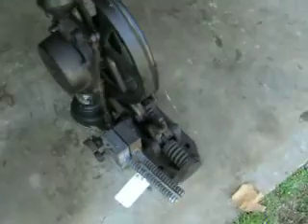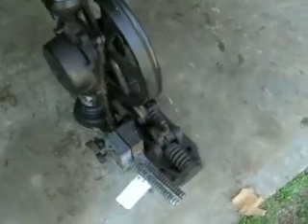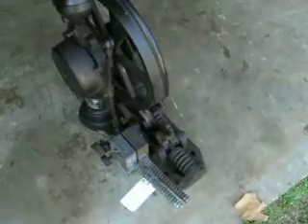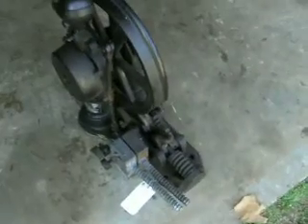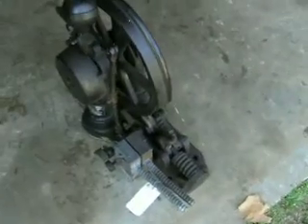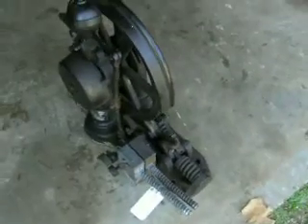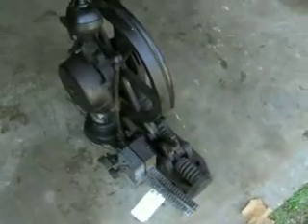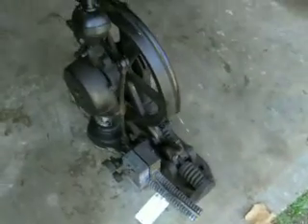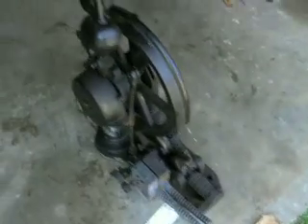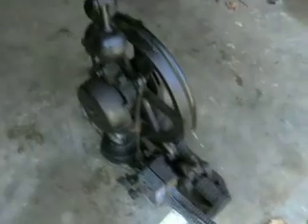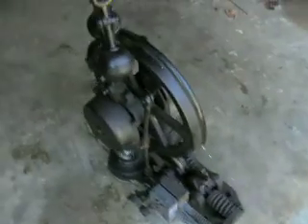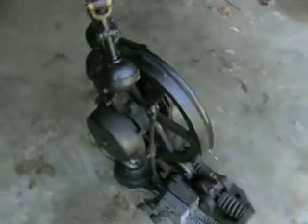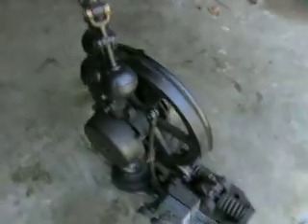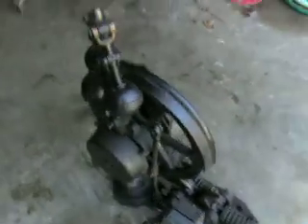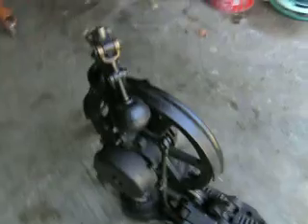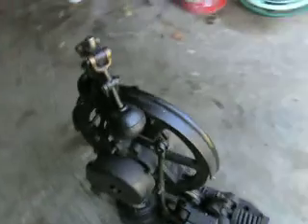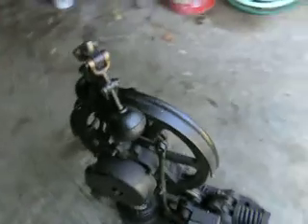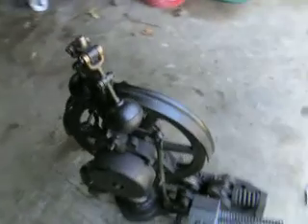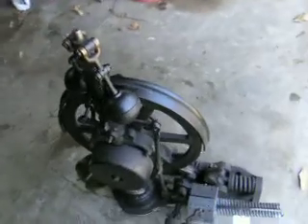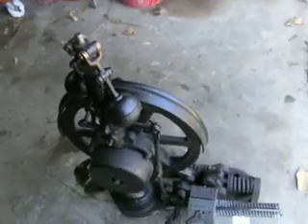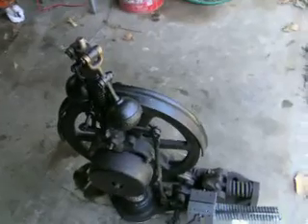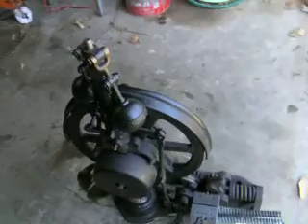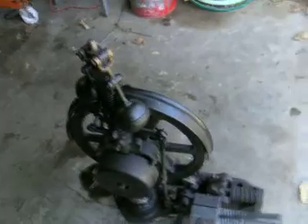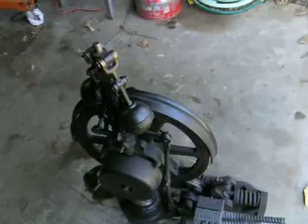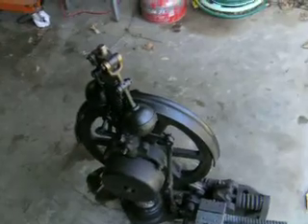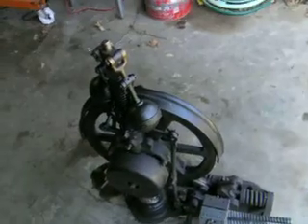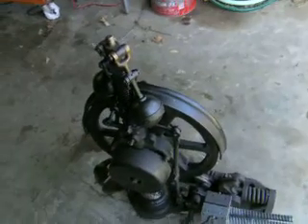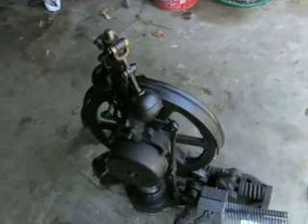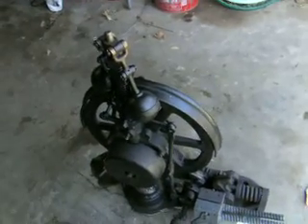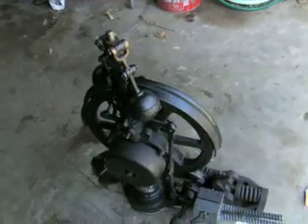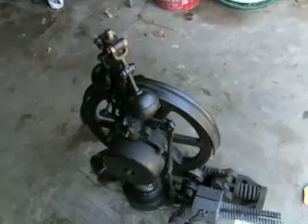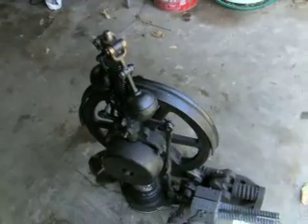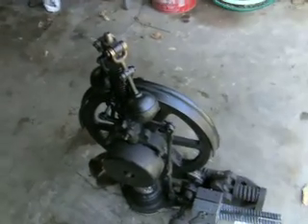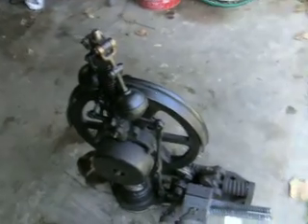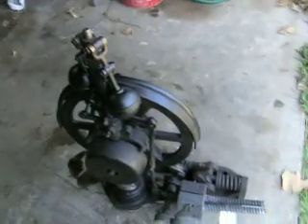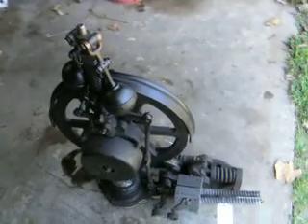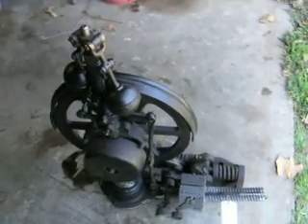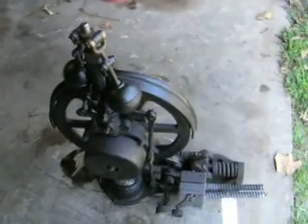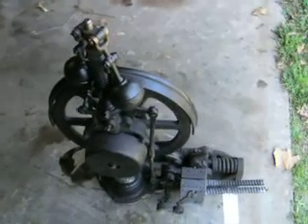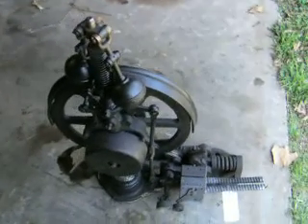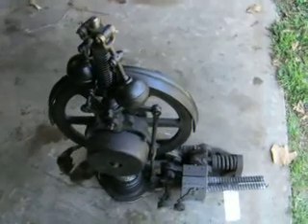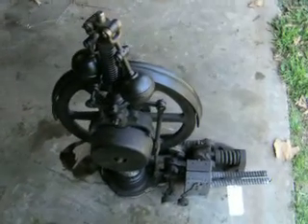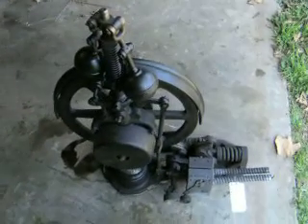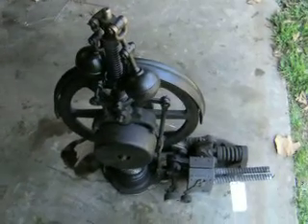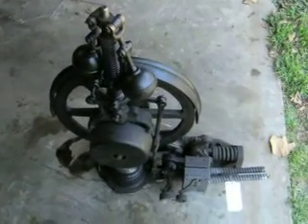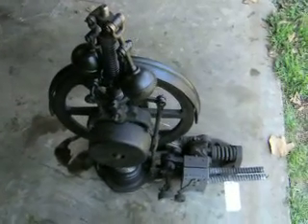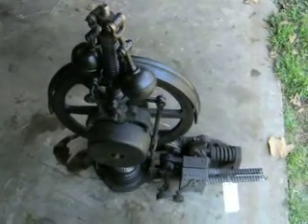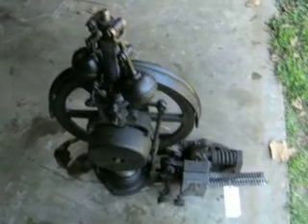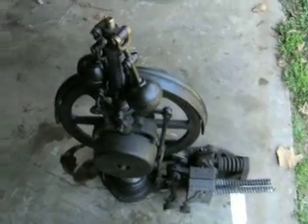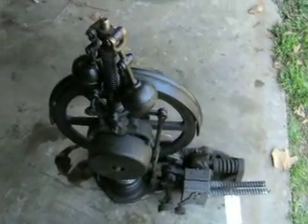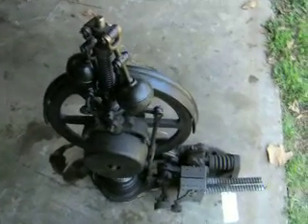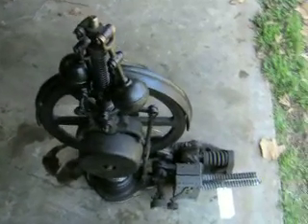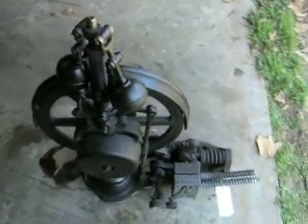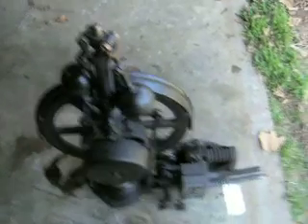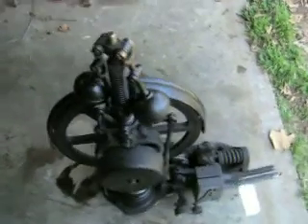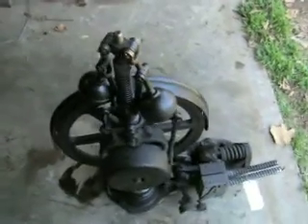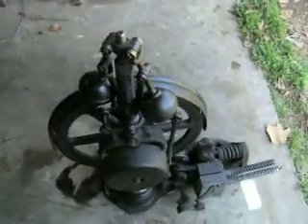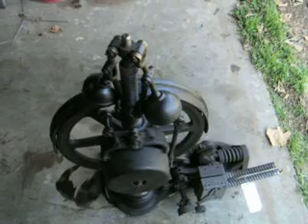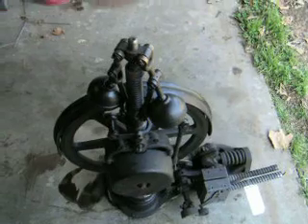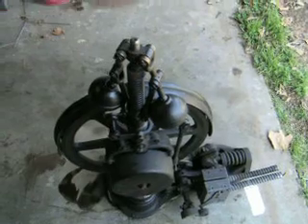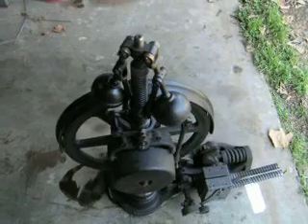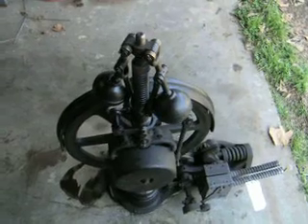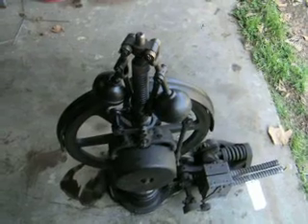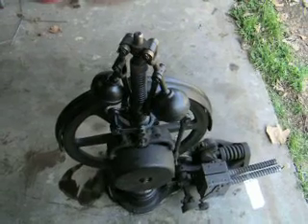That's an Otis Type F Governor from 1963. I hope you enjoyed this video.